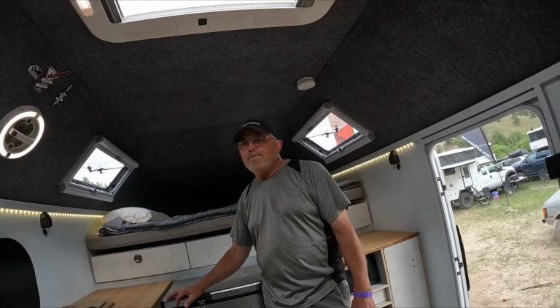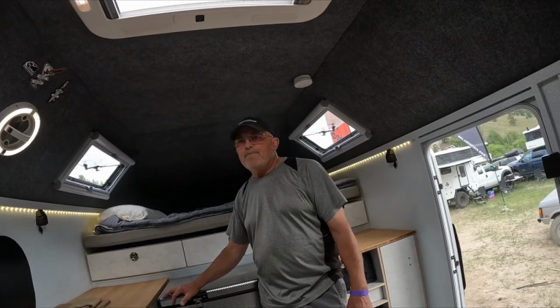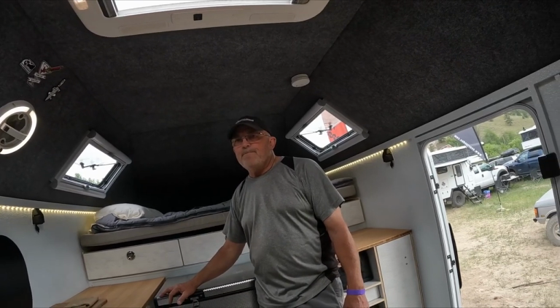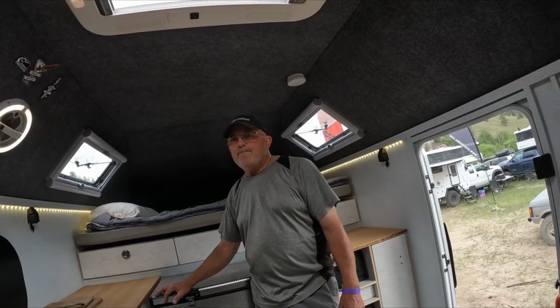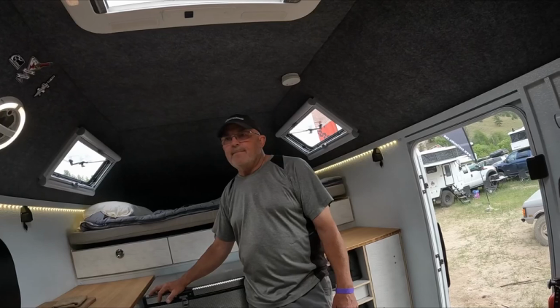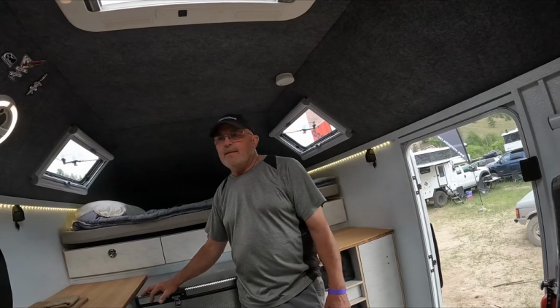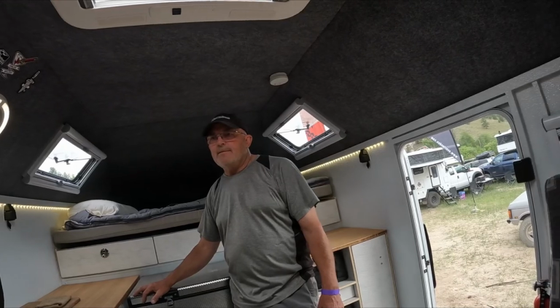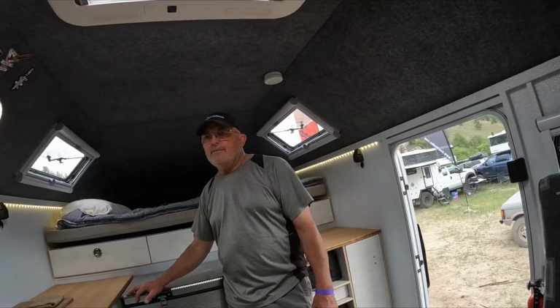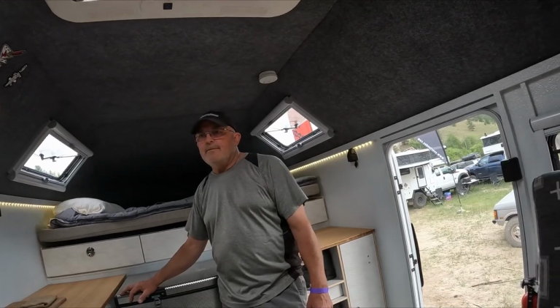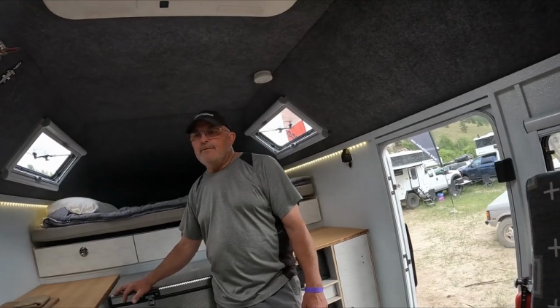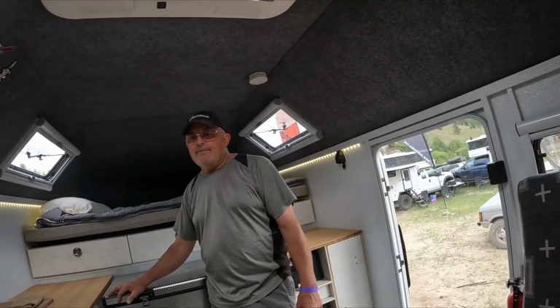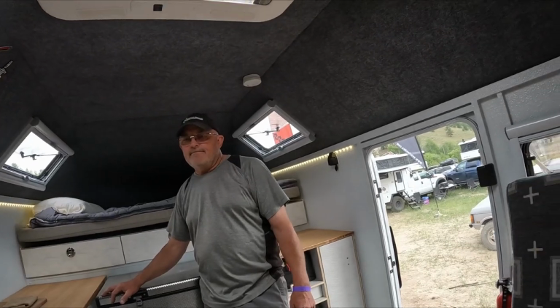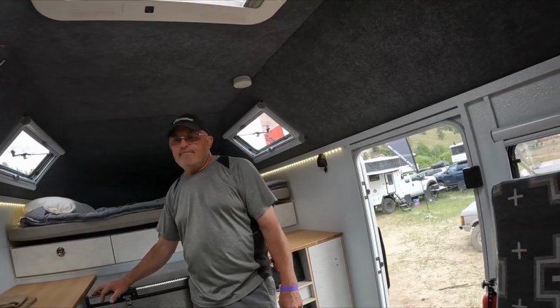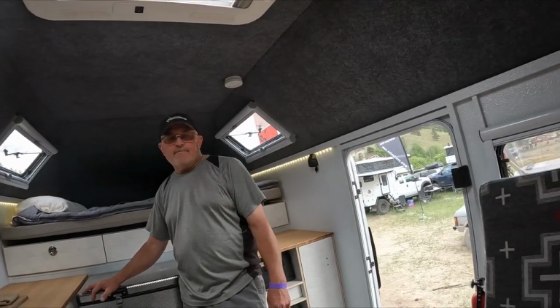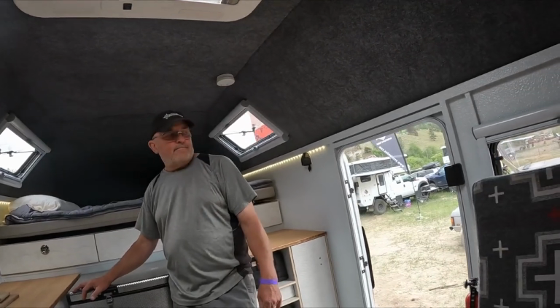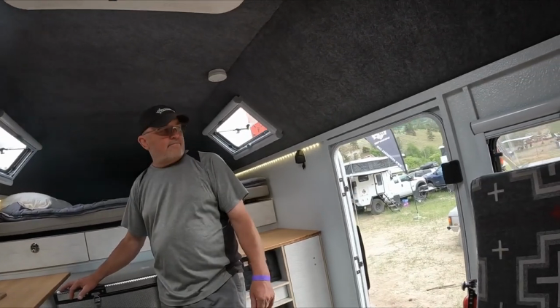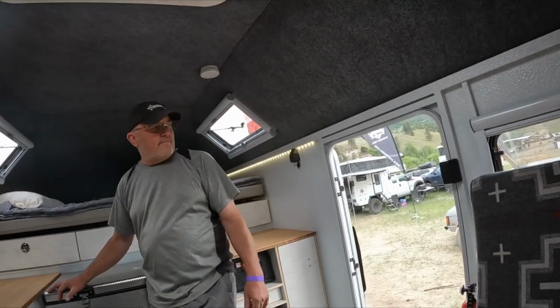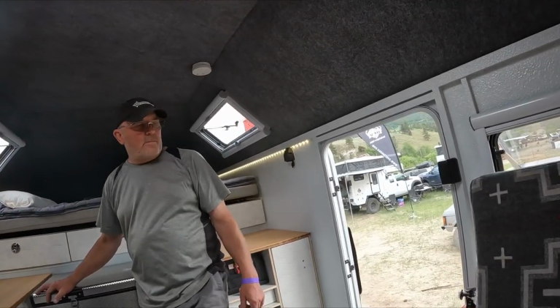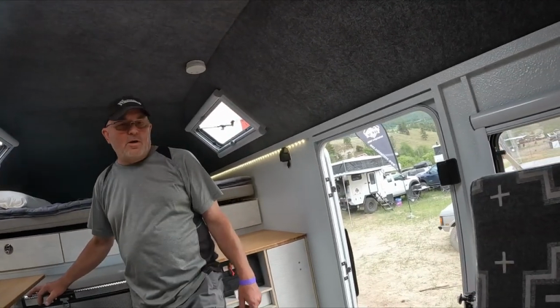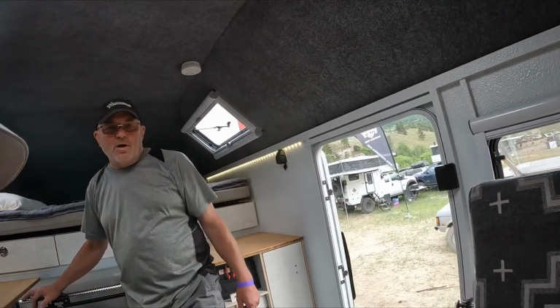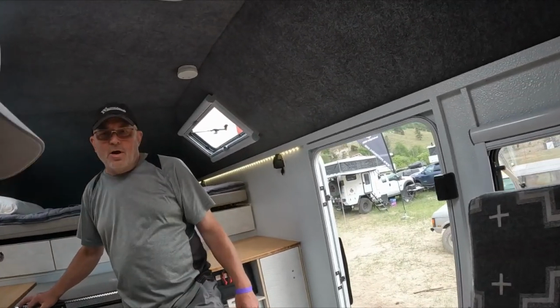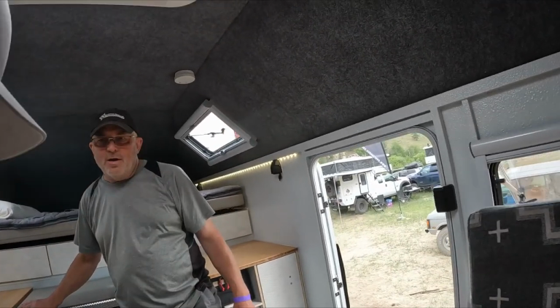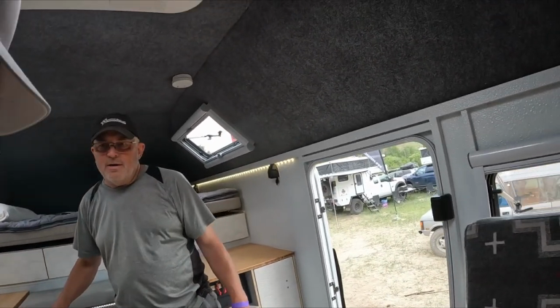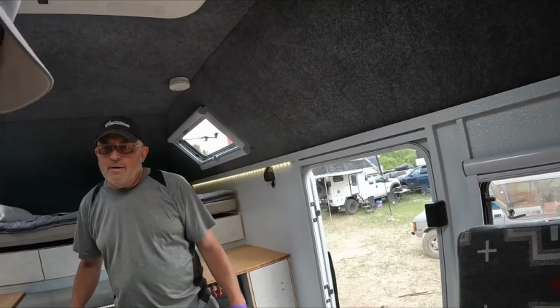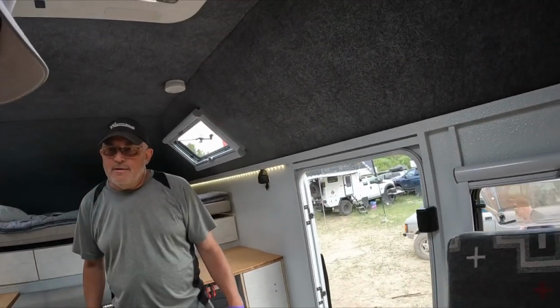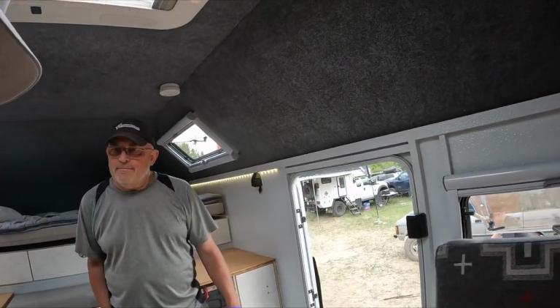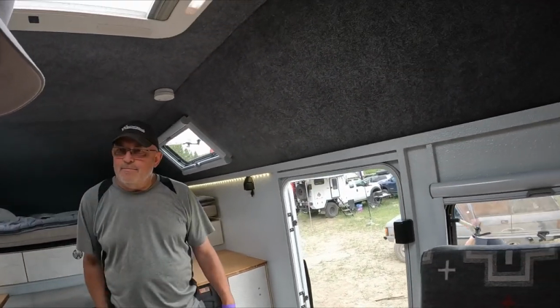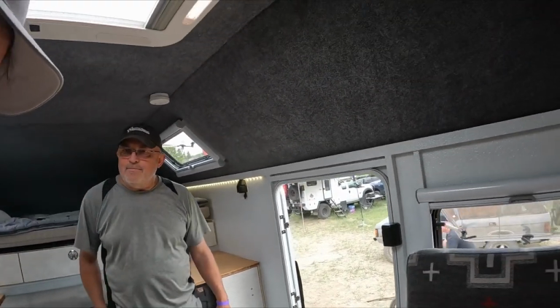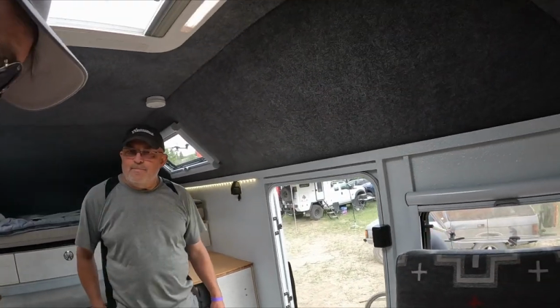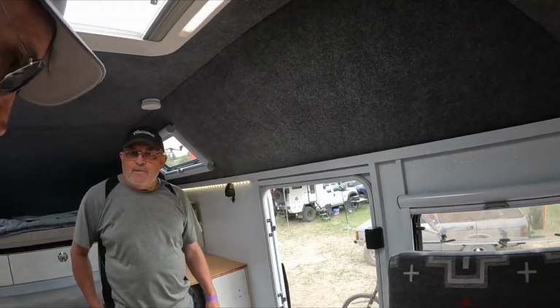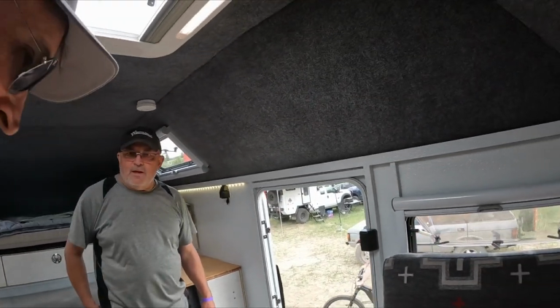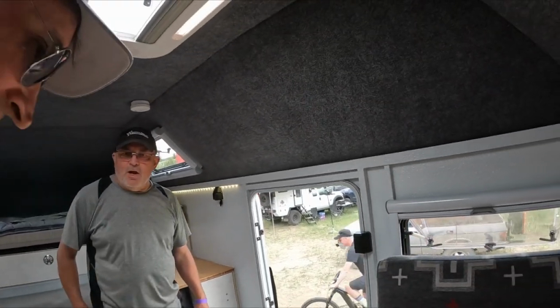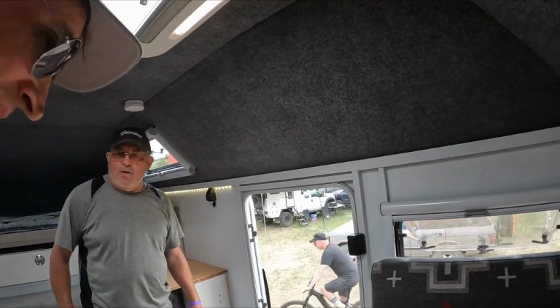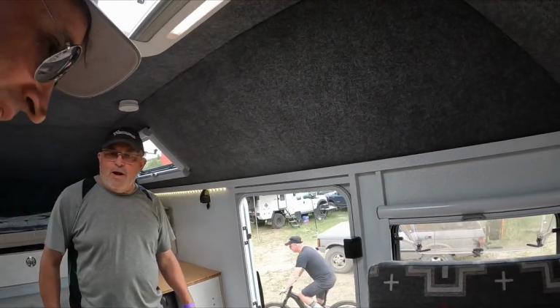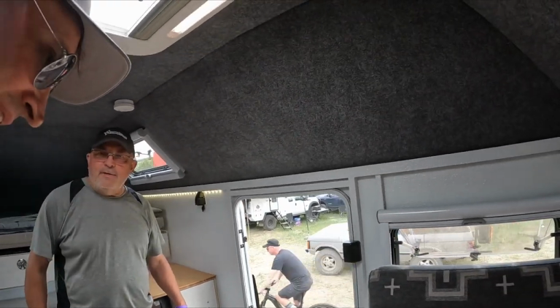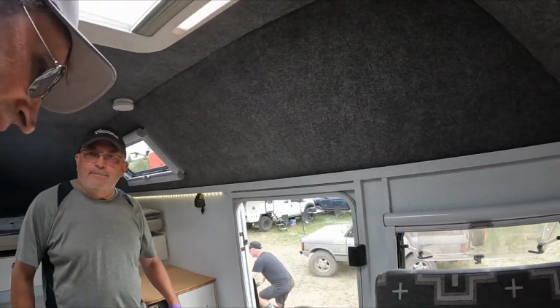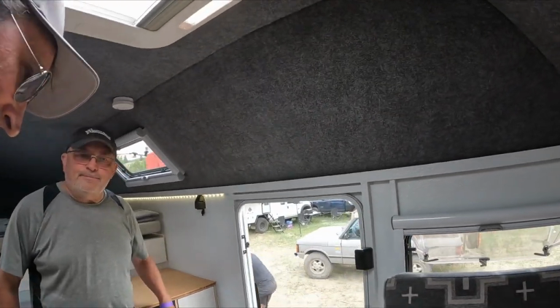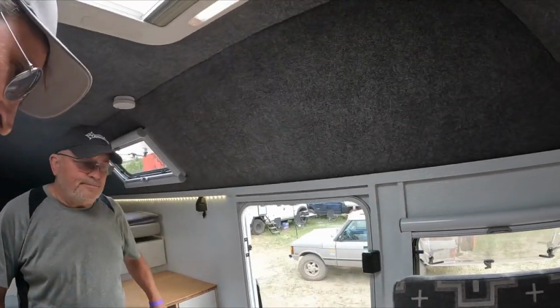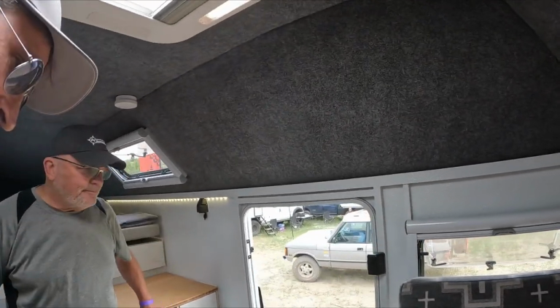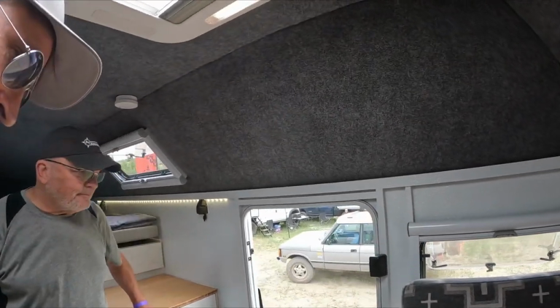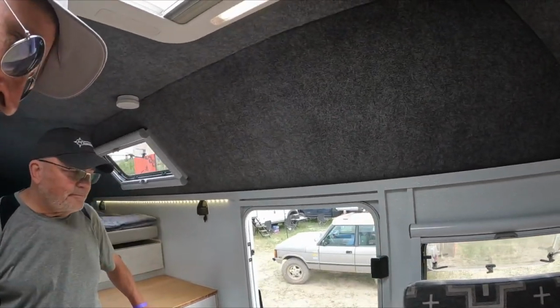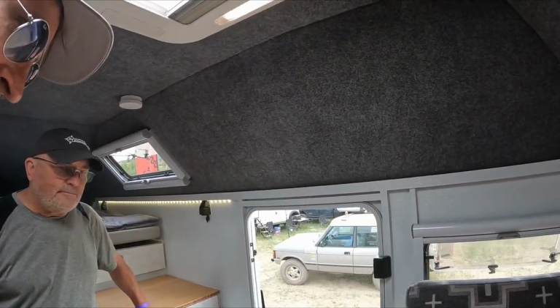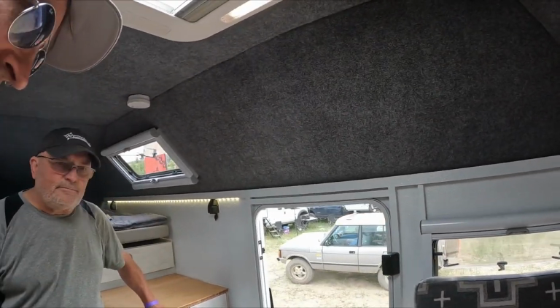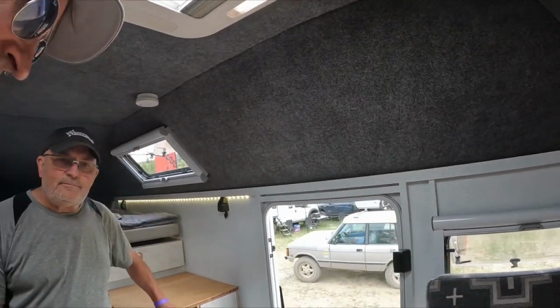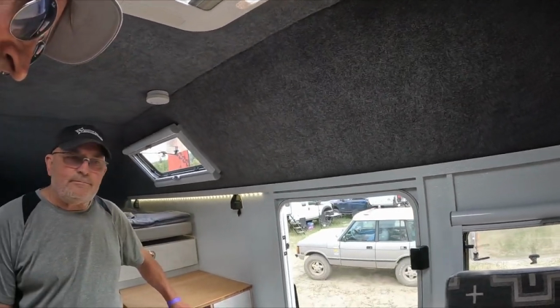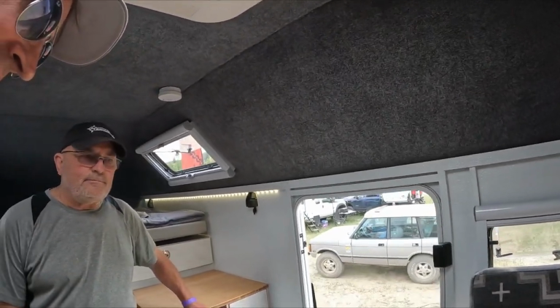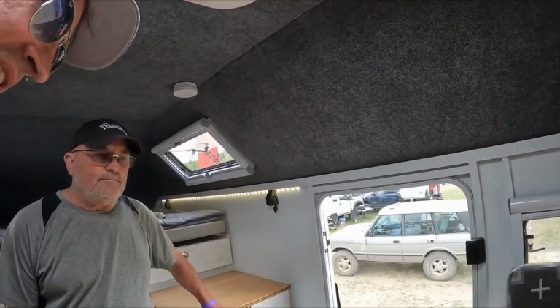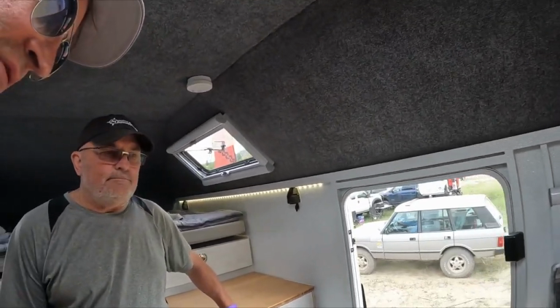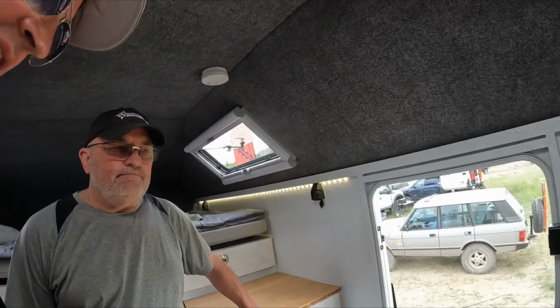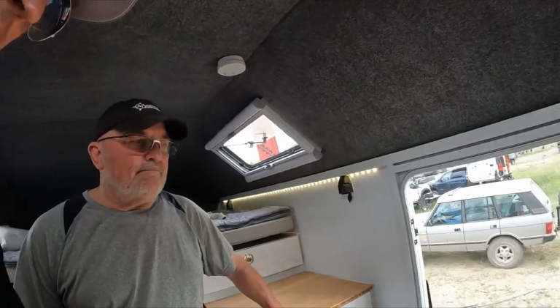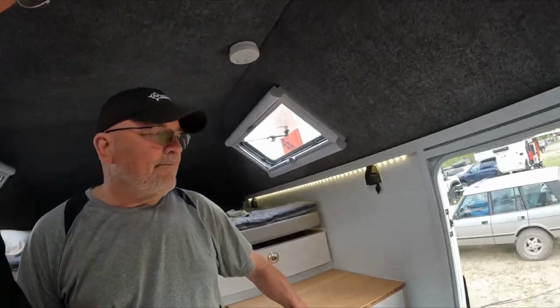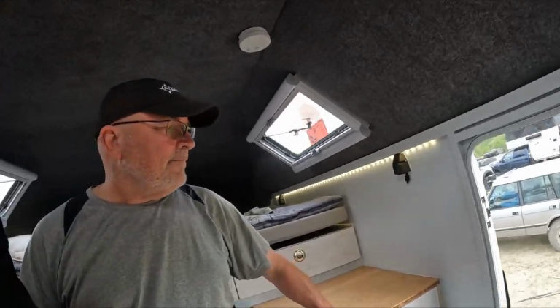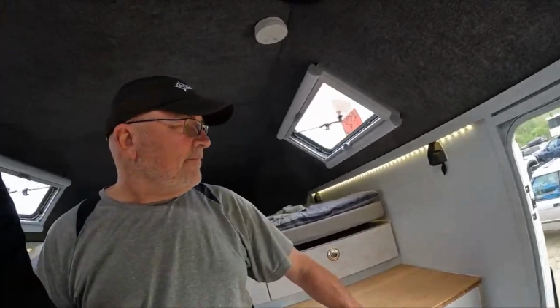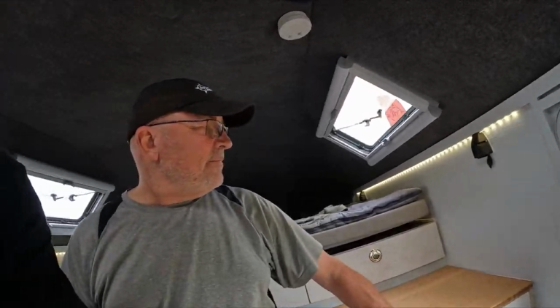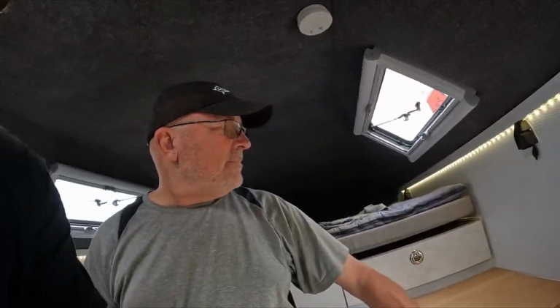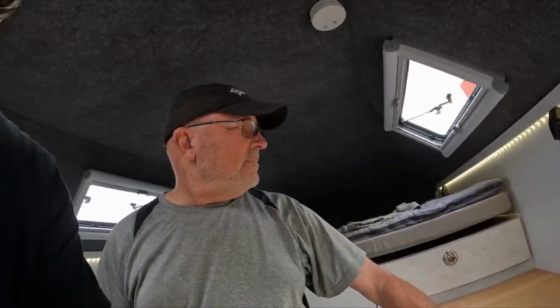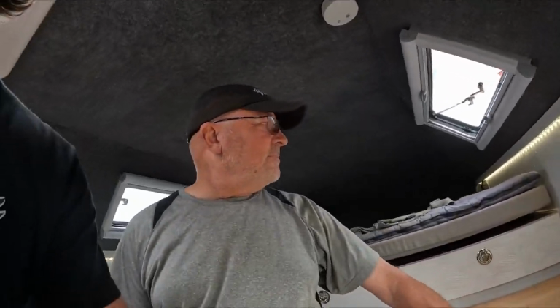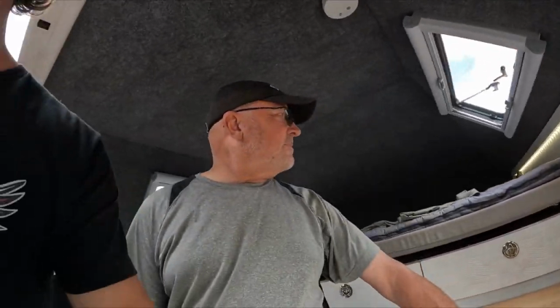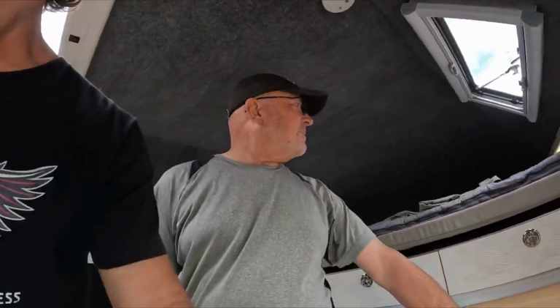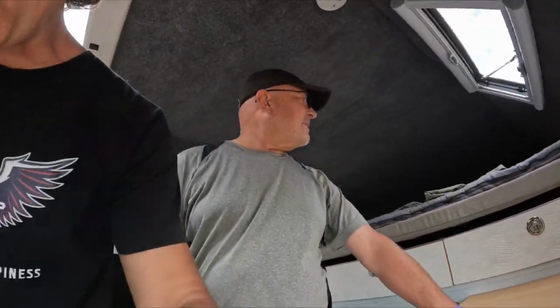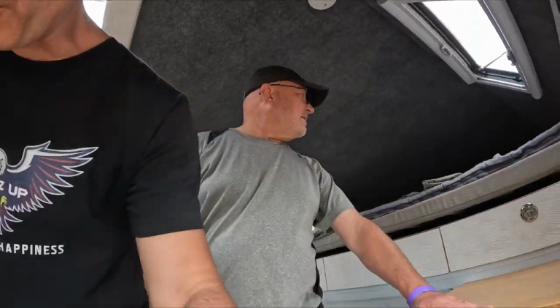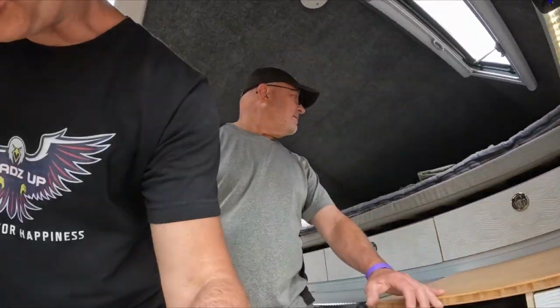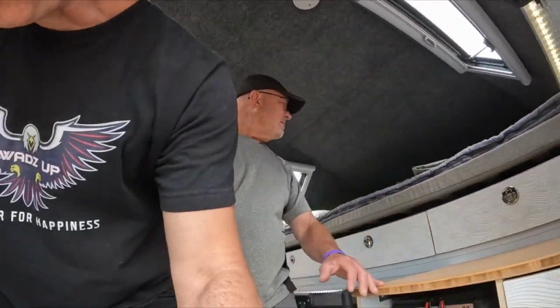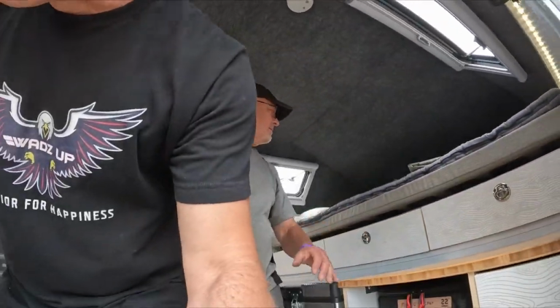I'll do a quick walk around on the outside just to show people what it looks like. I really appreciate you inviting me into your little home away from home.